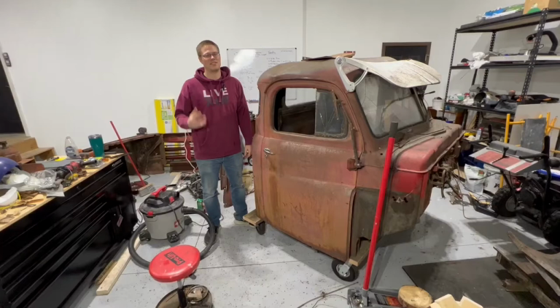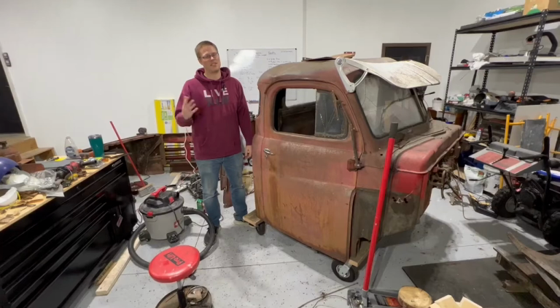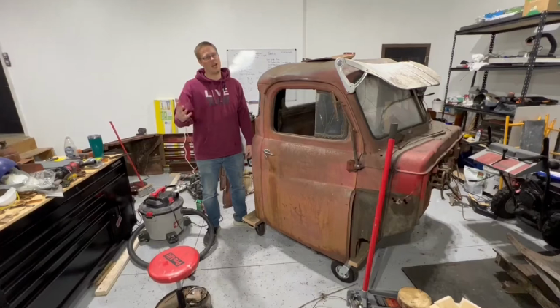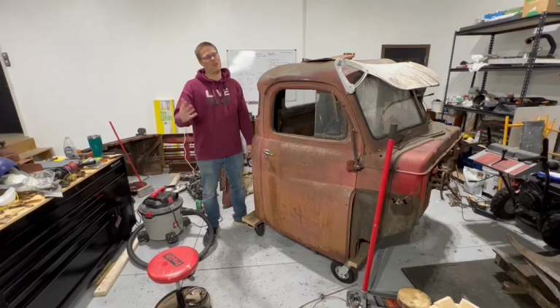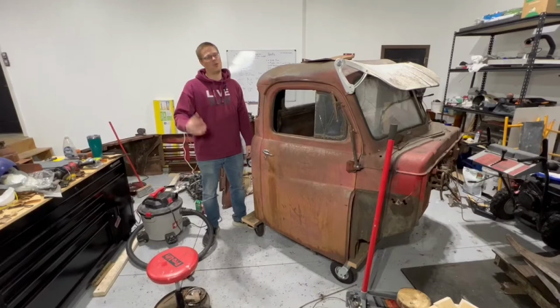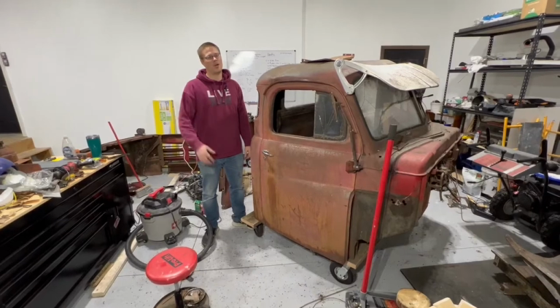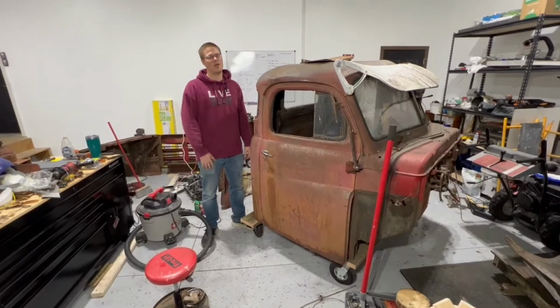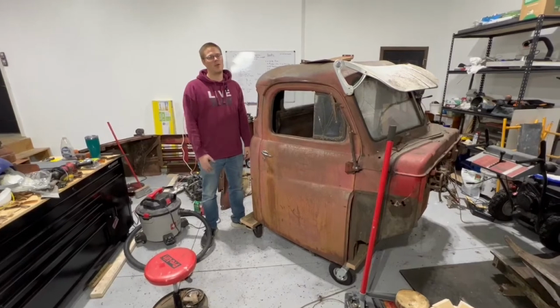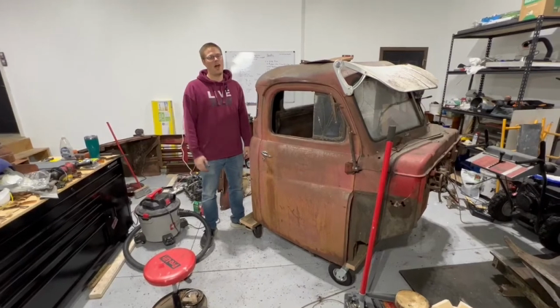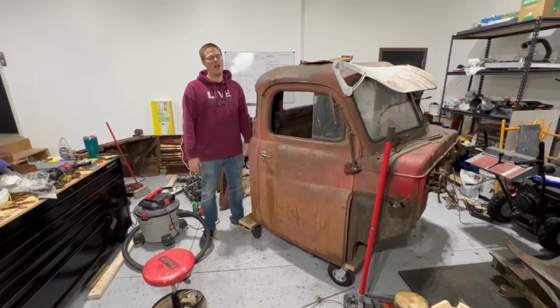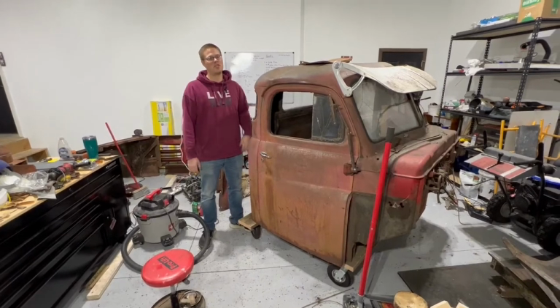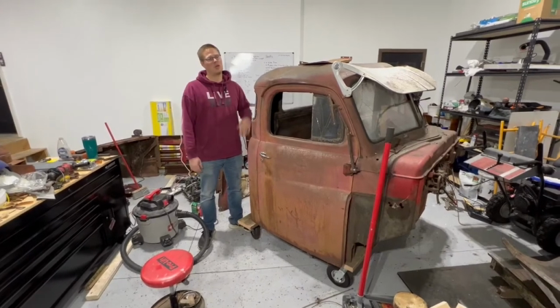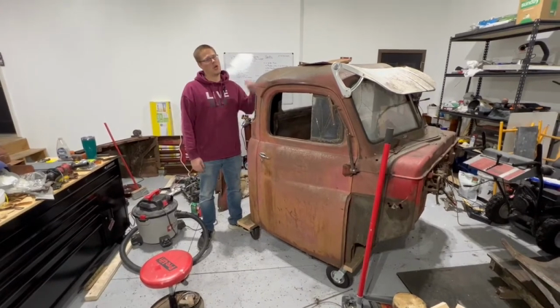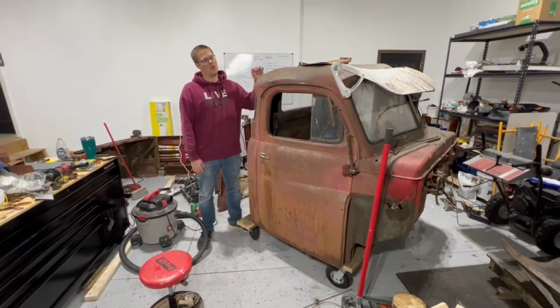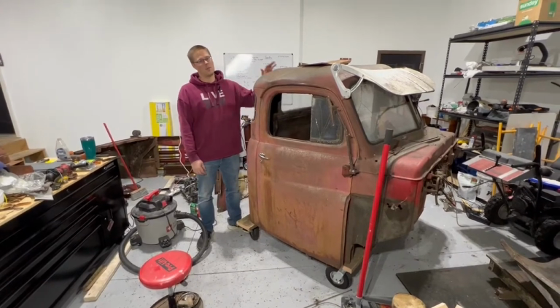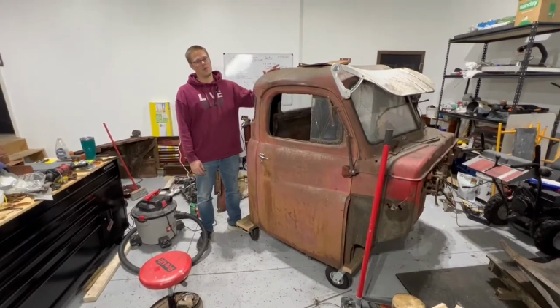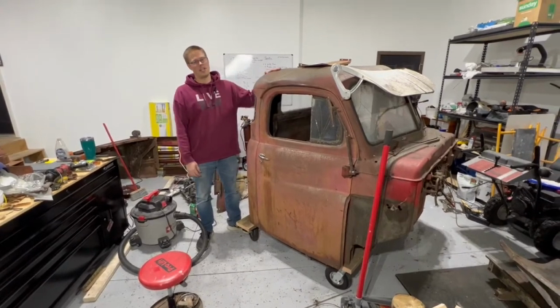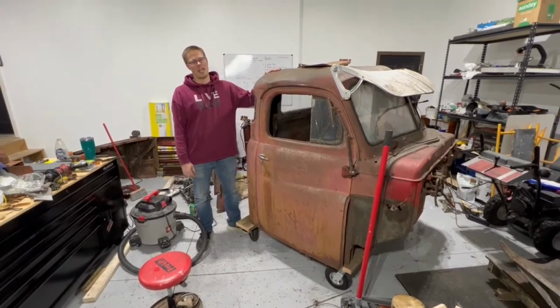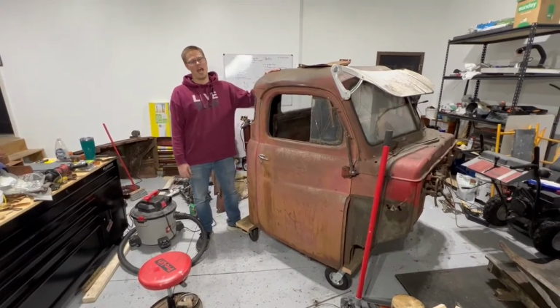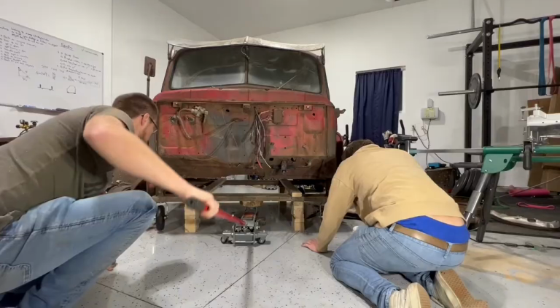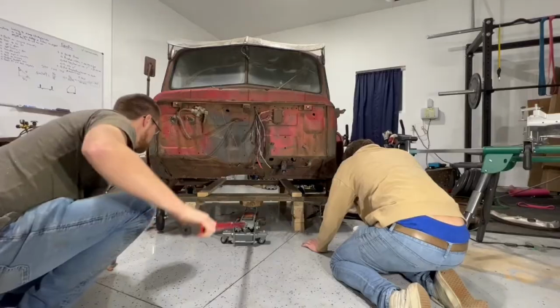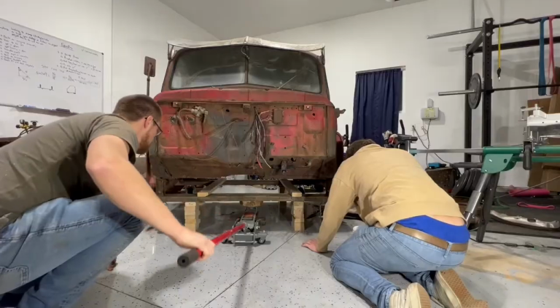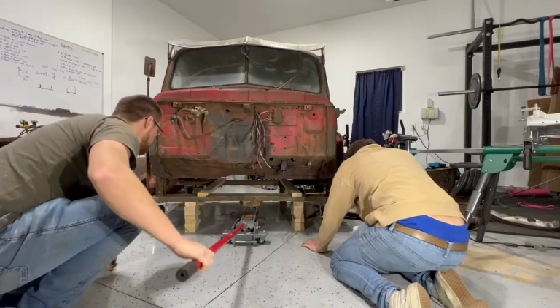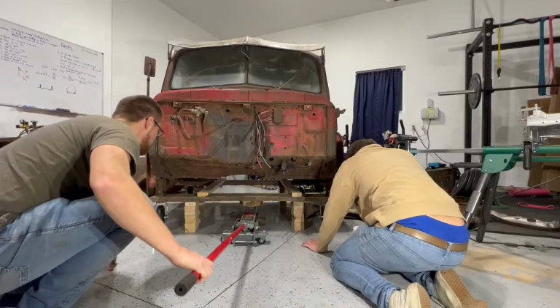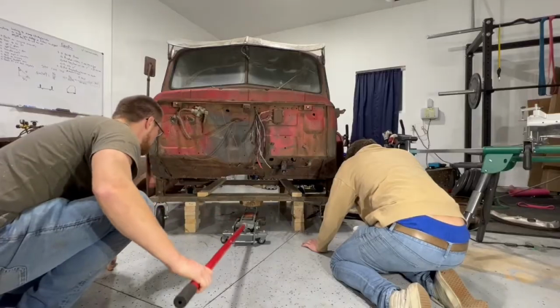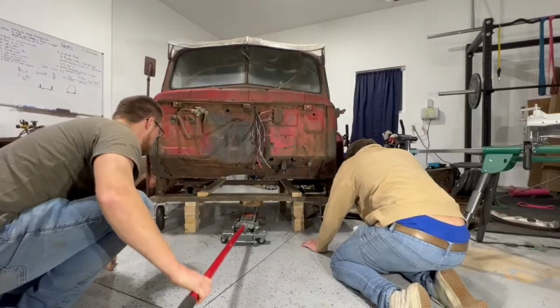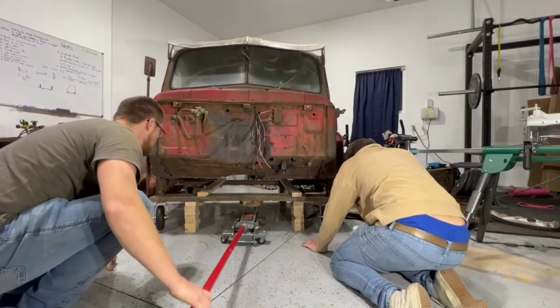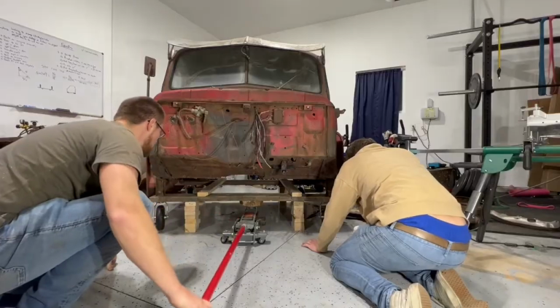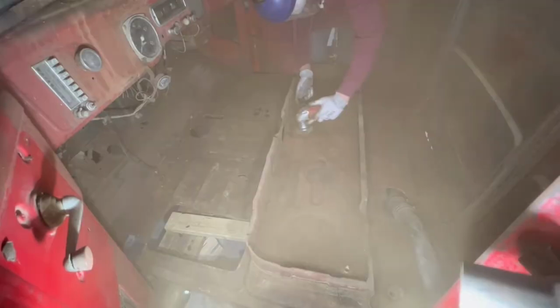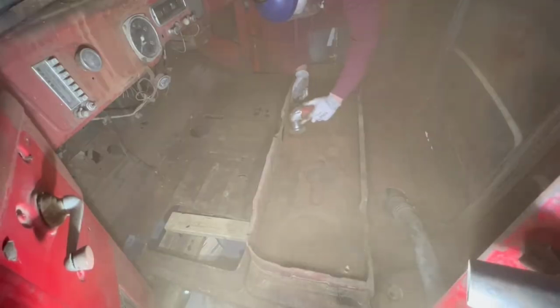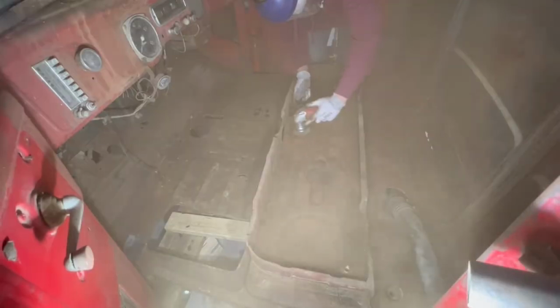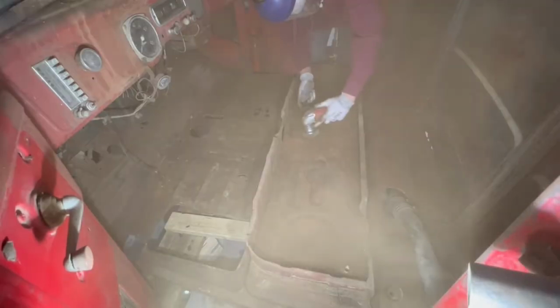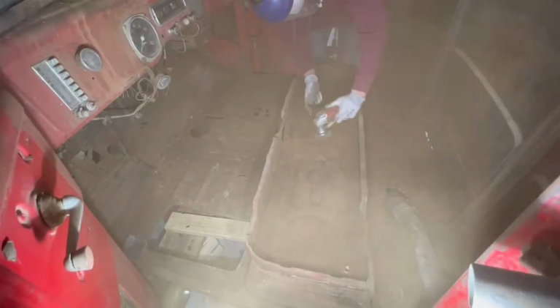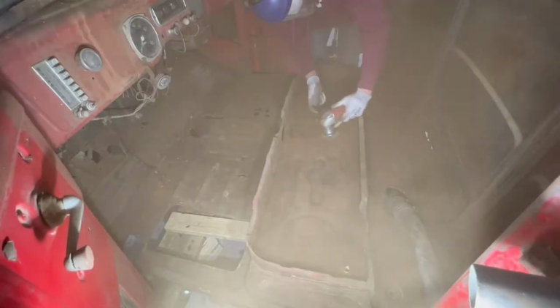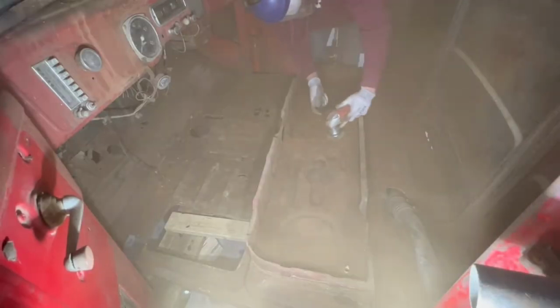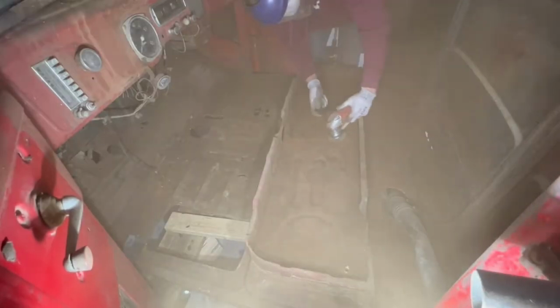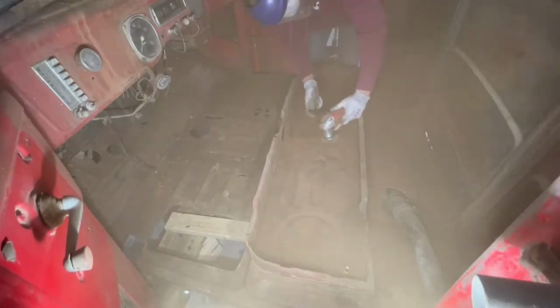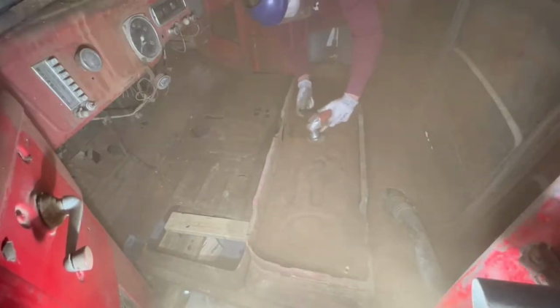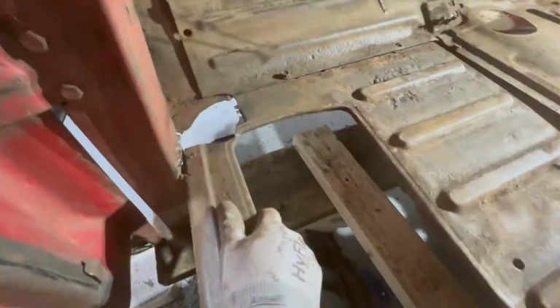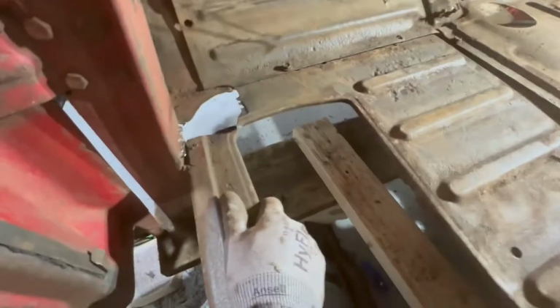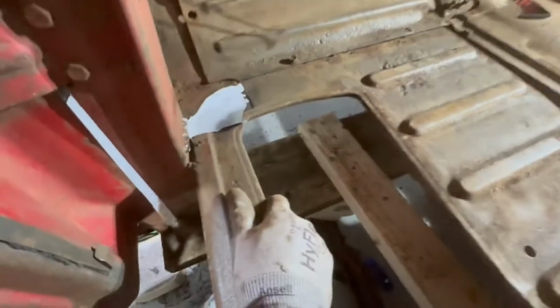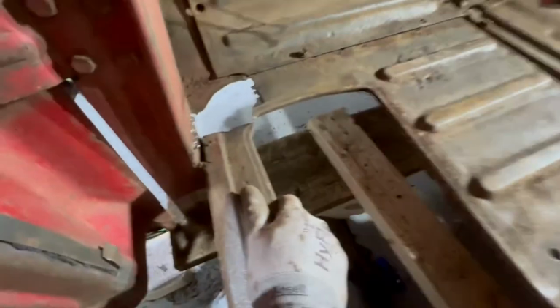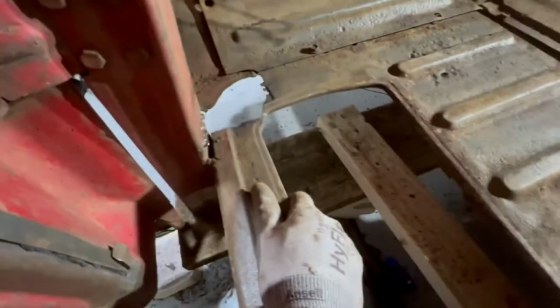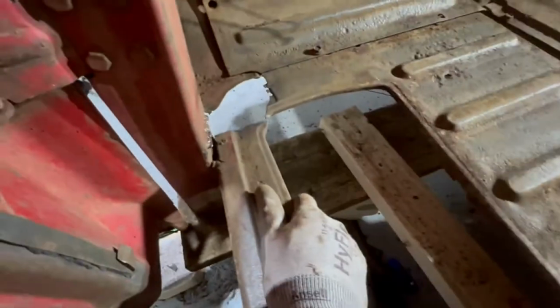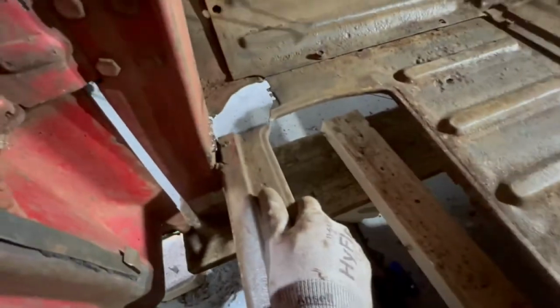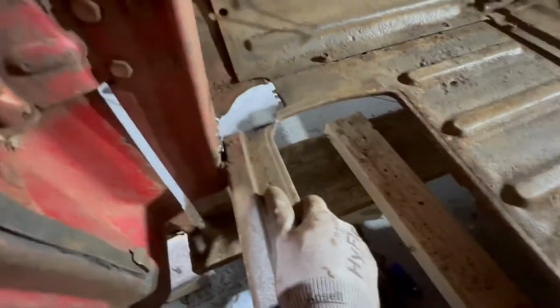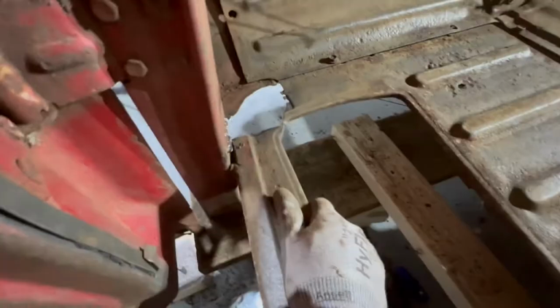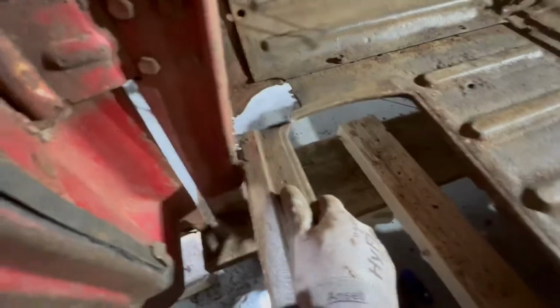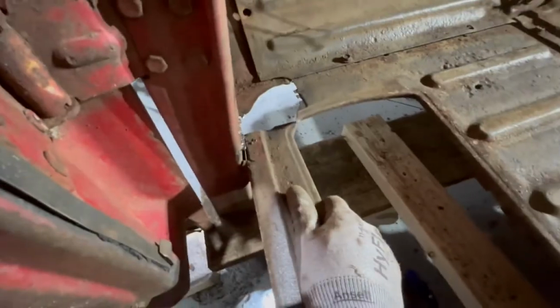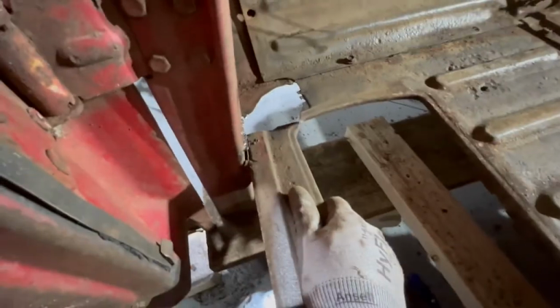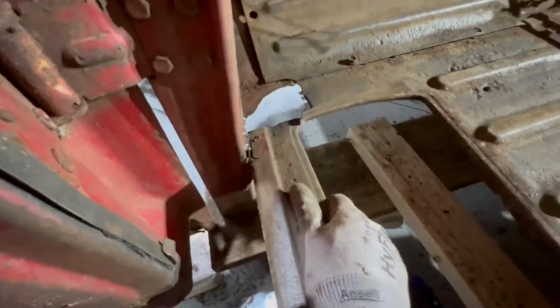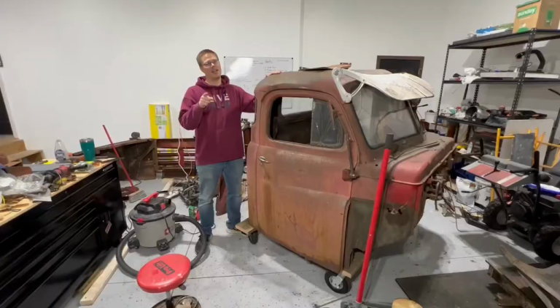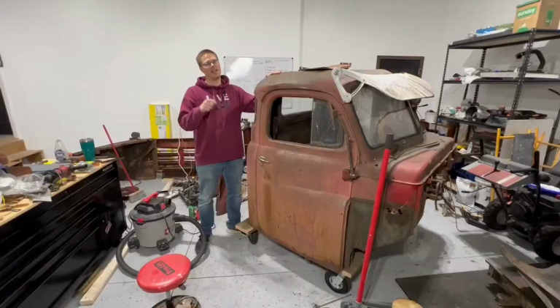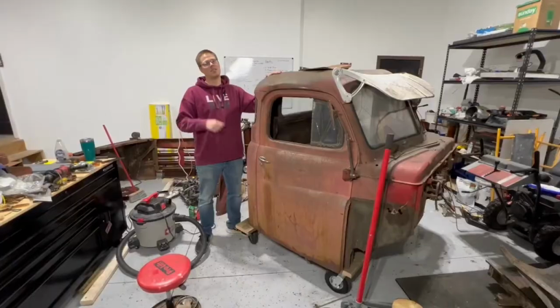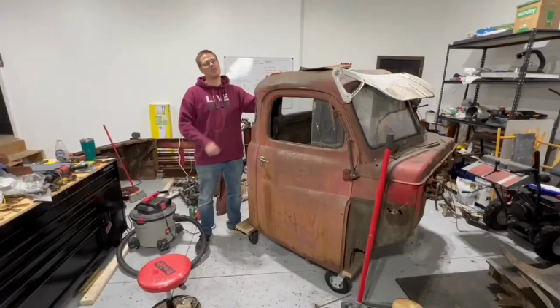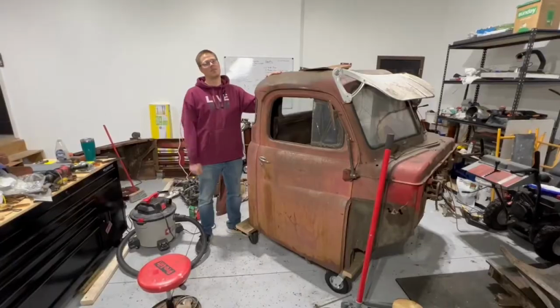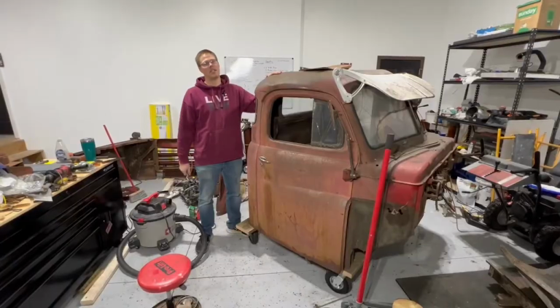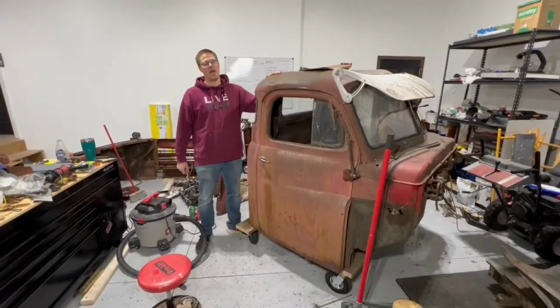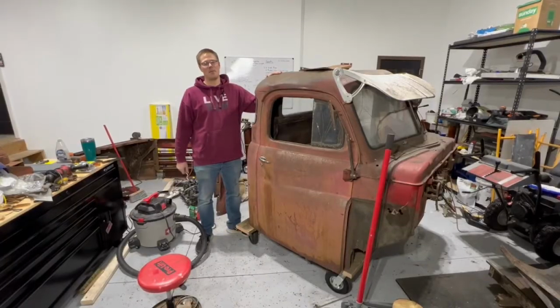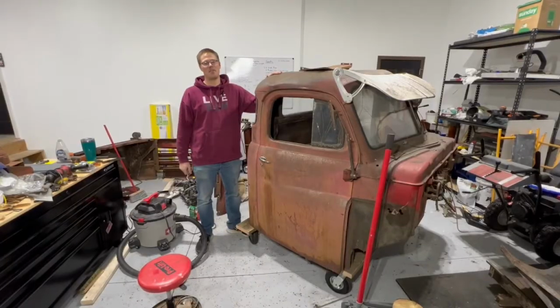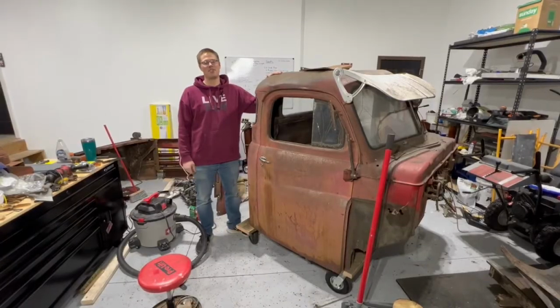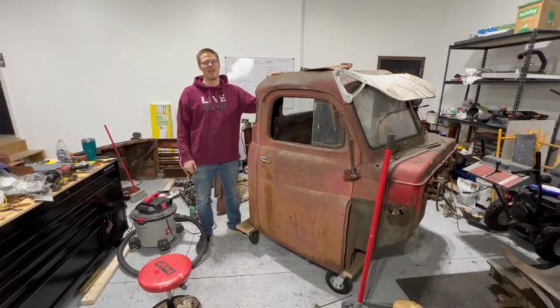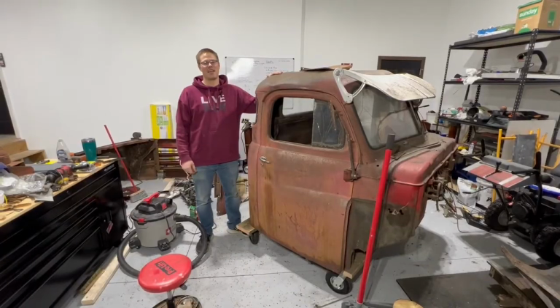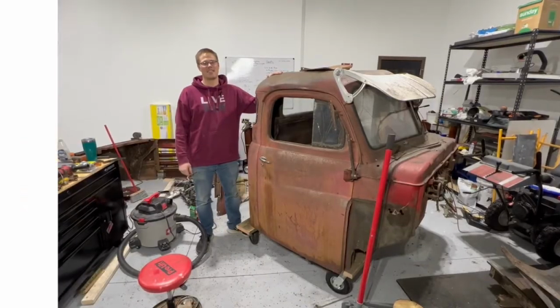Today on Leroy Garage, we put the cab on a dolly, clean out the inside, and fix the floor to get ready to put the cab on the chassis.